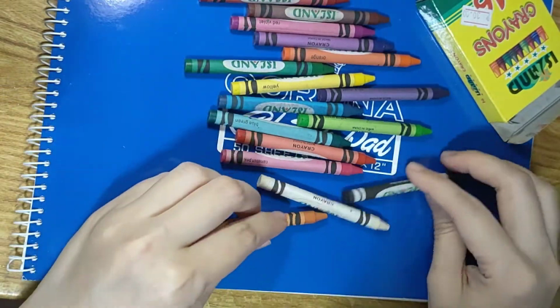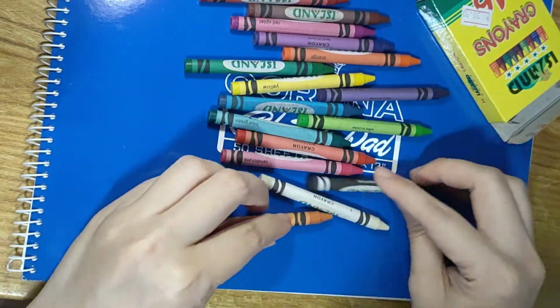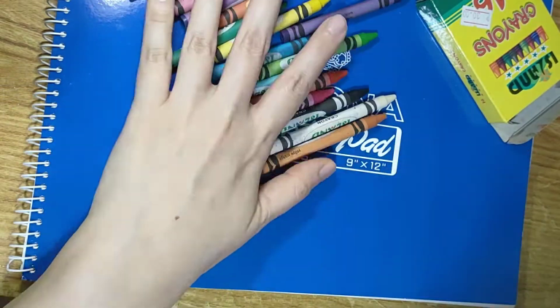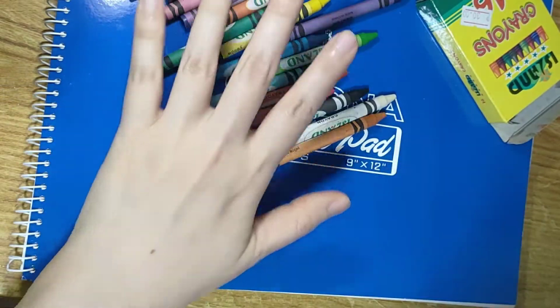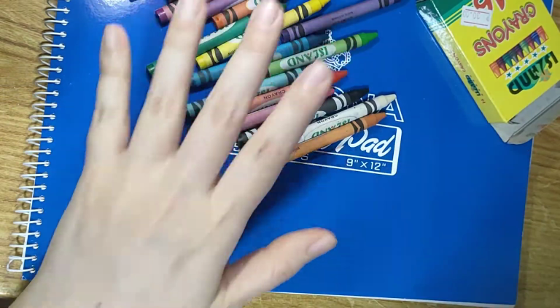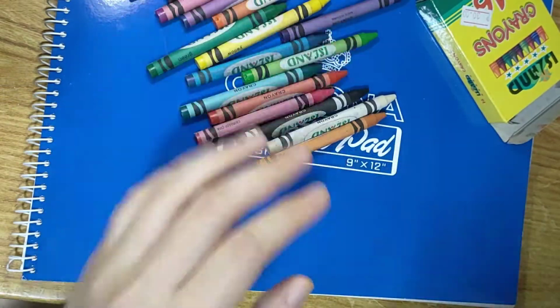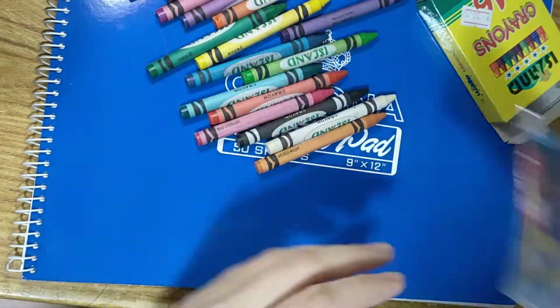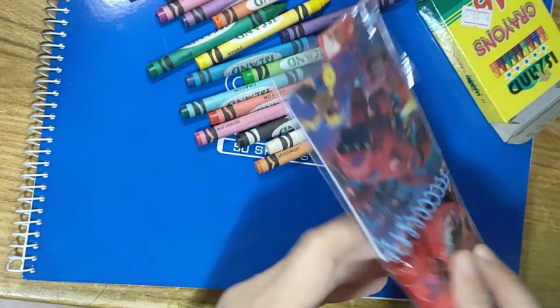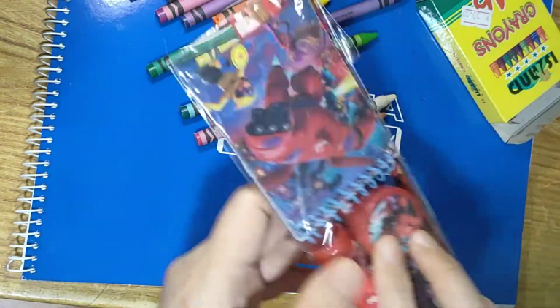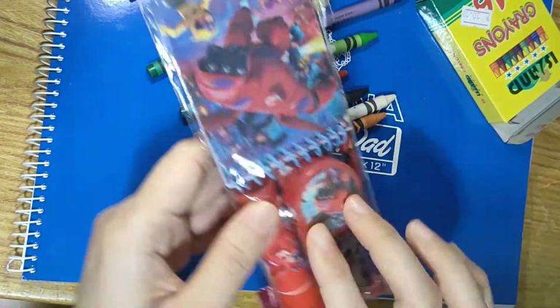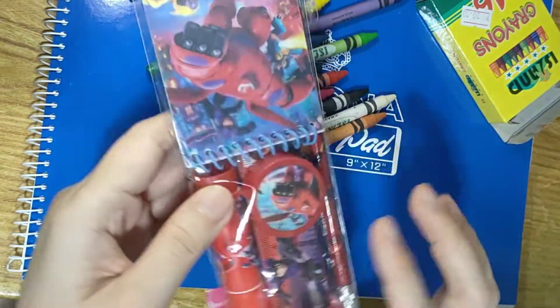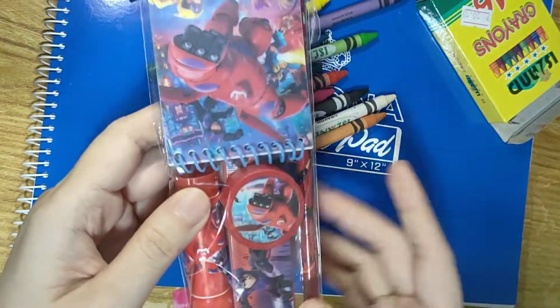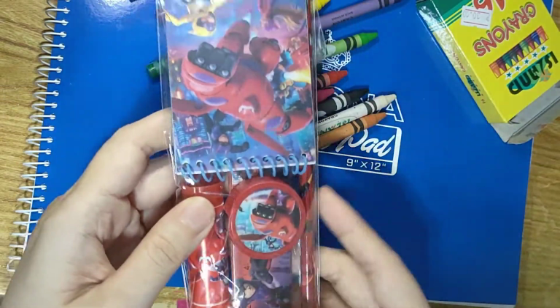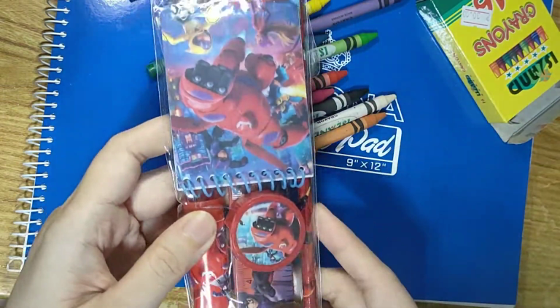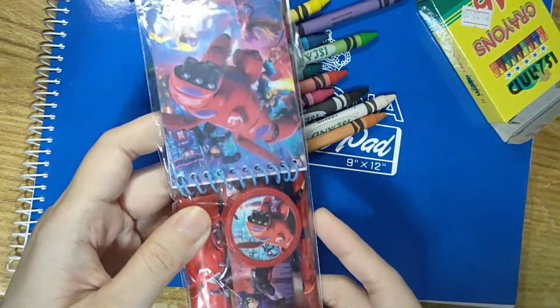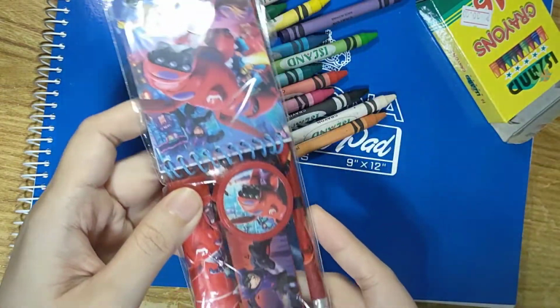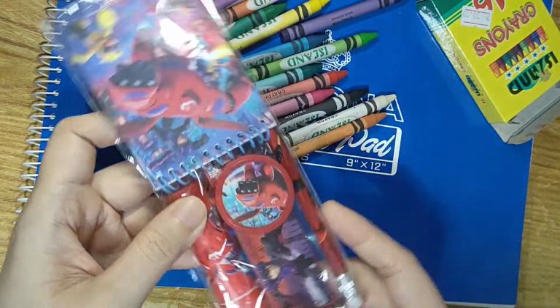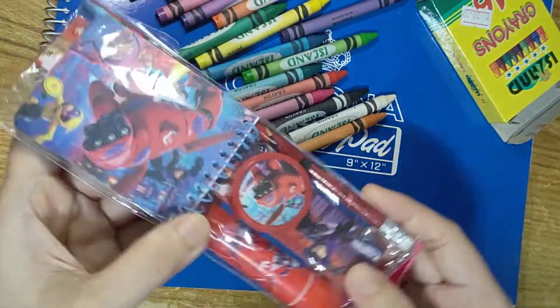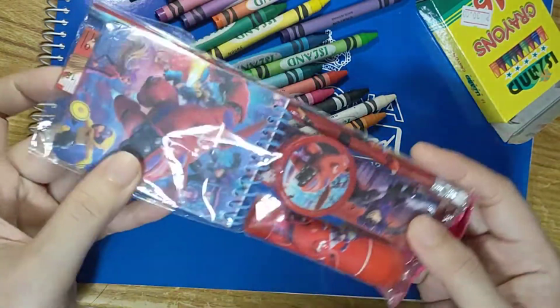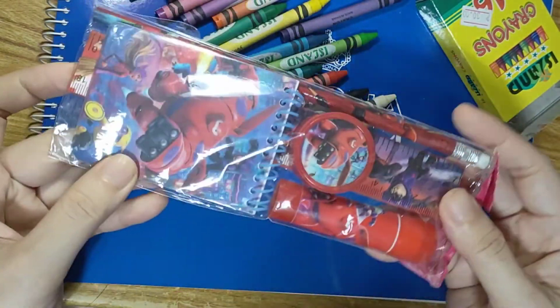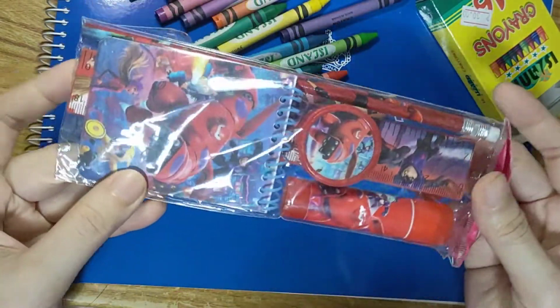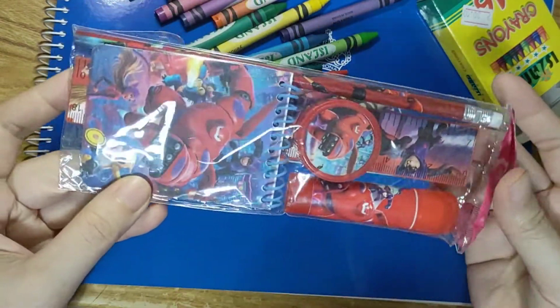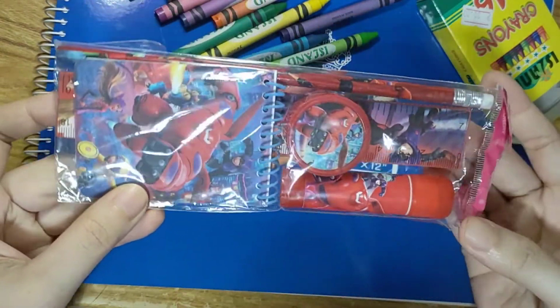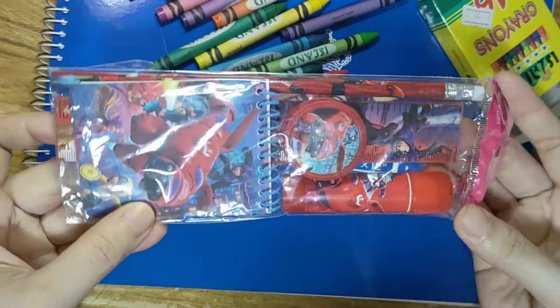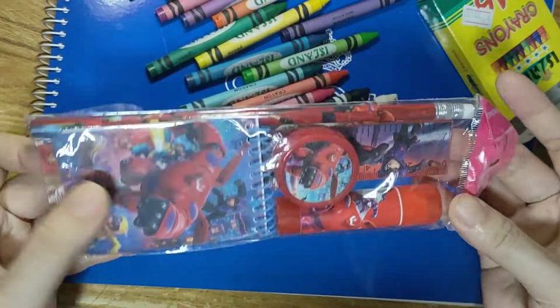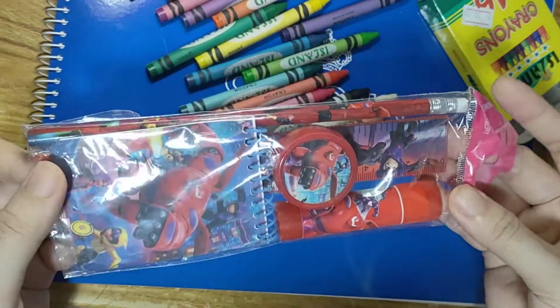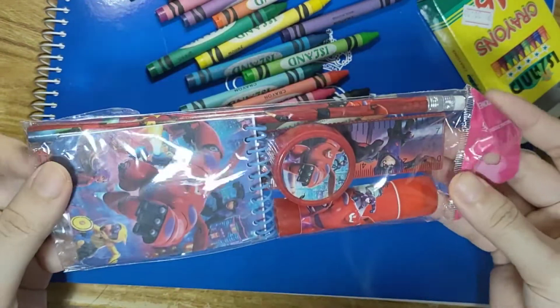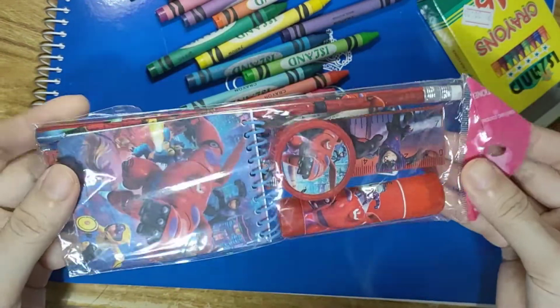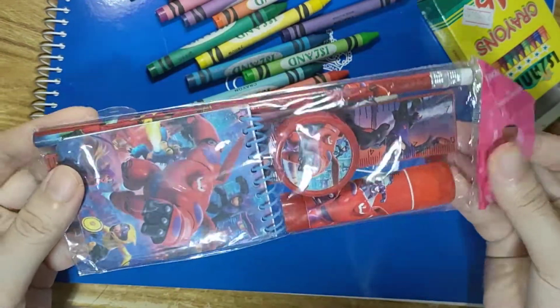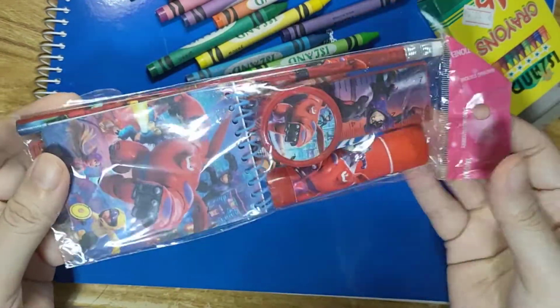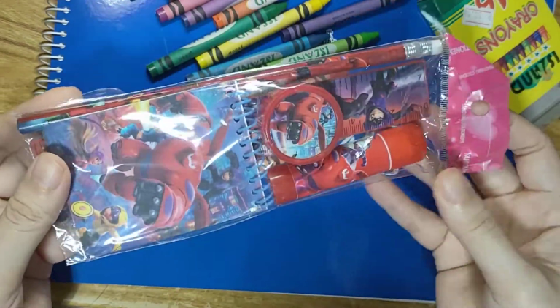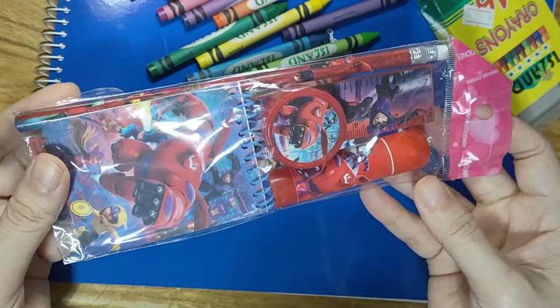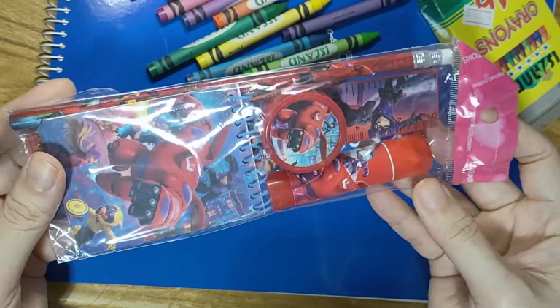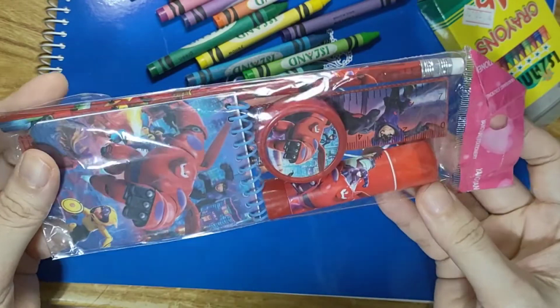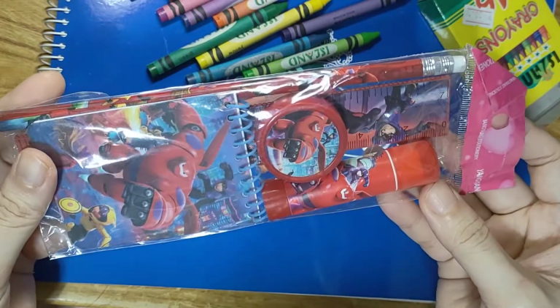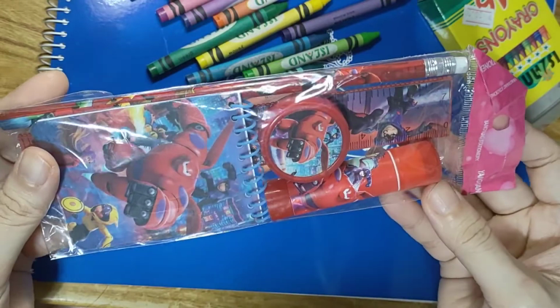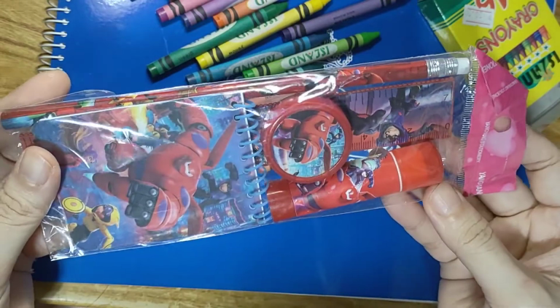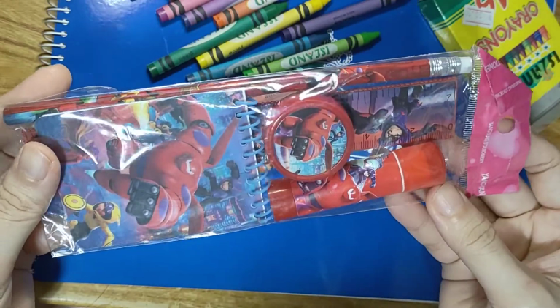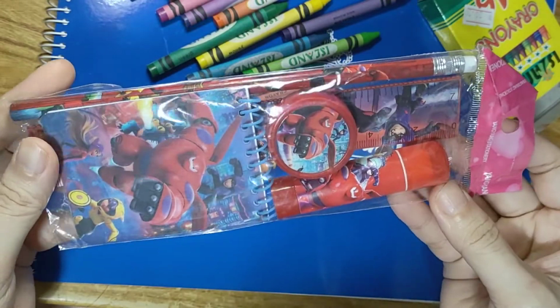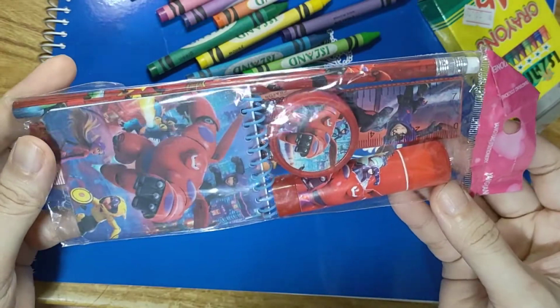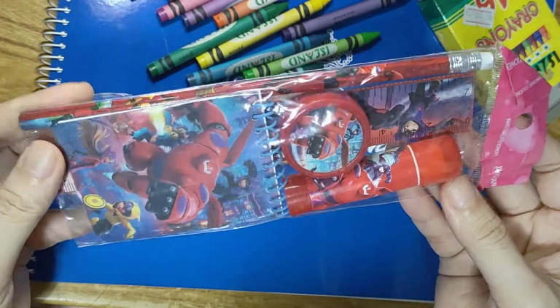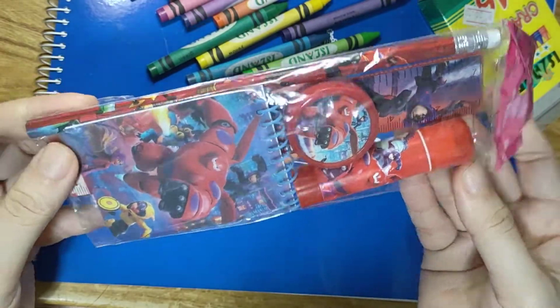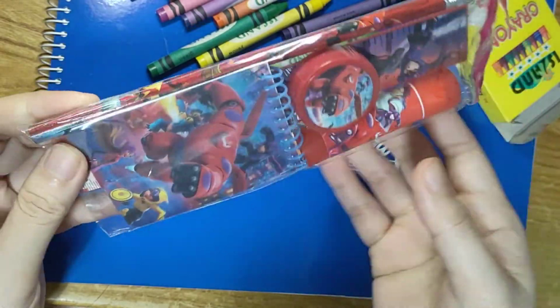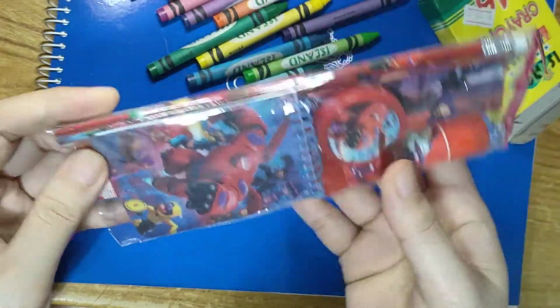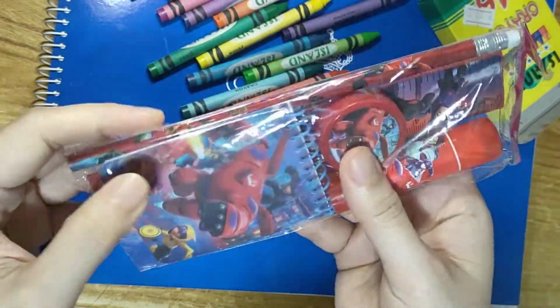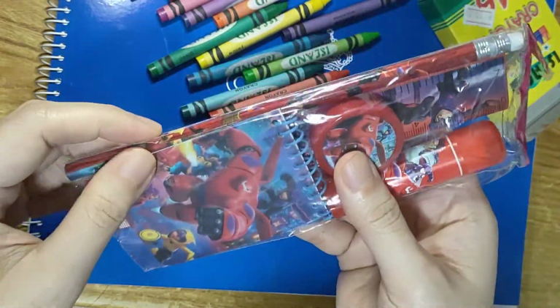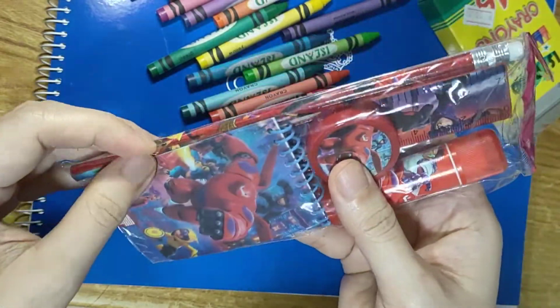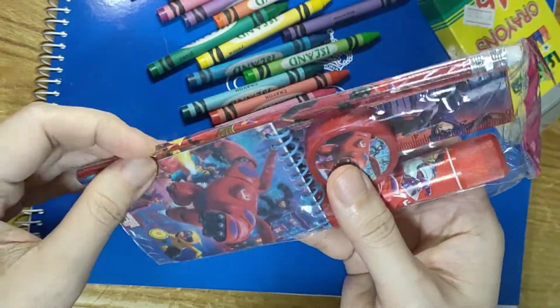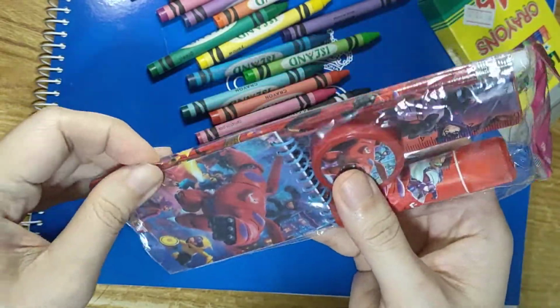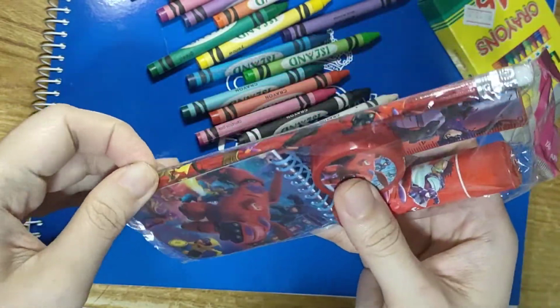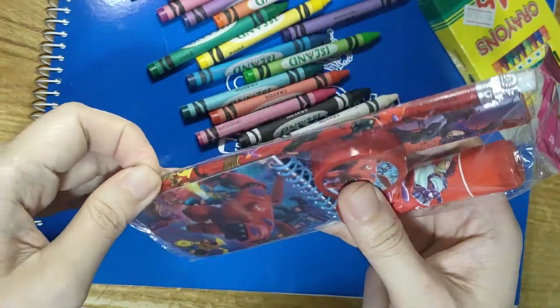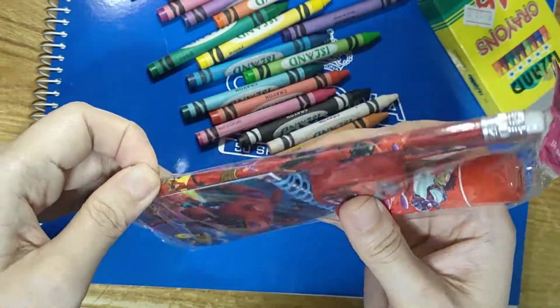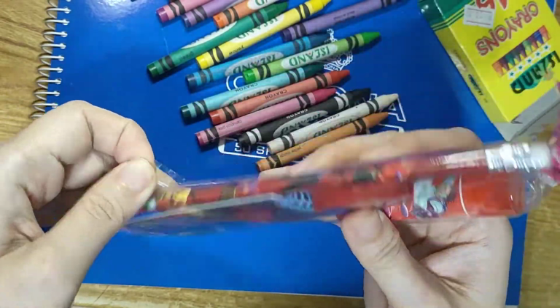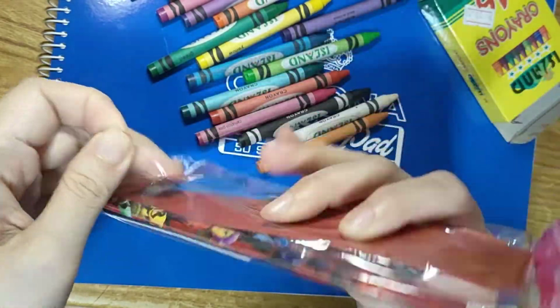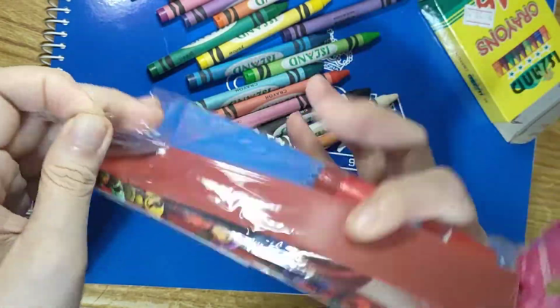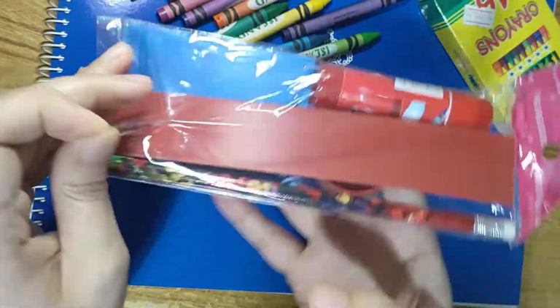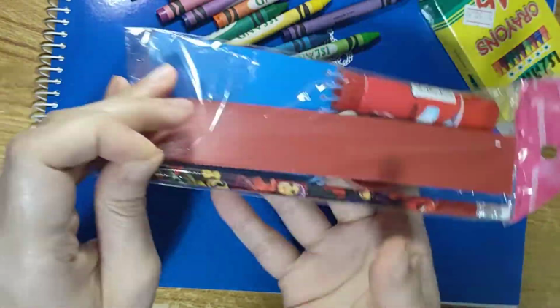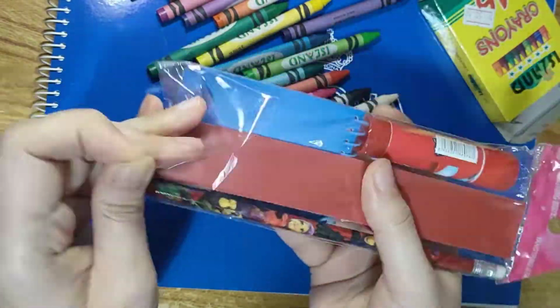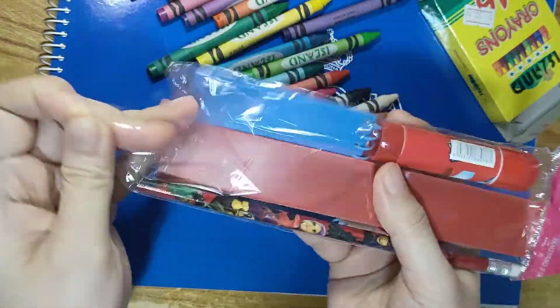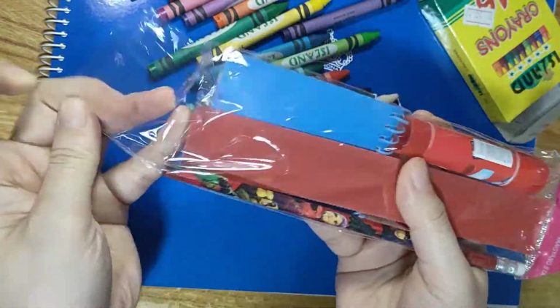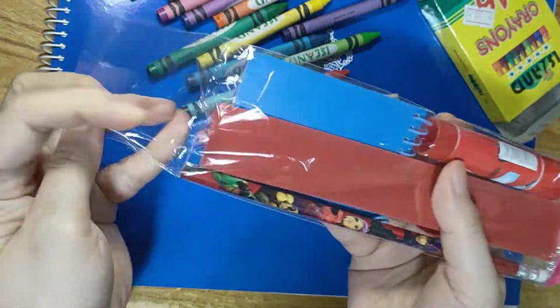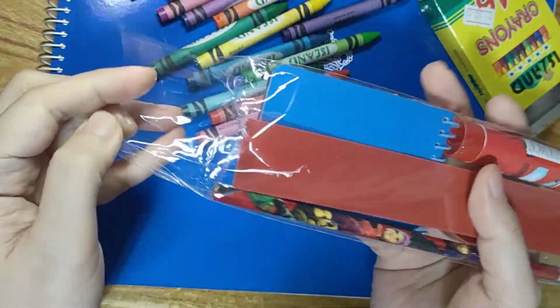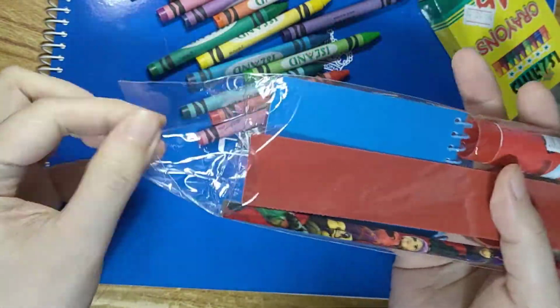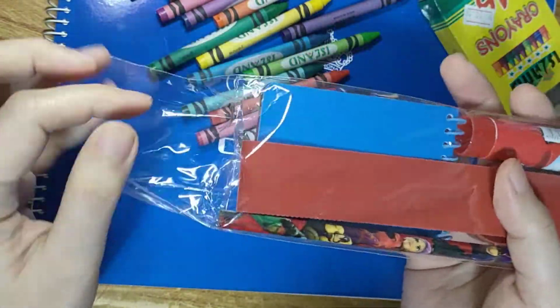Next is this pencil set of Baymax. I really like Big Hero 6. I think it's one of the best Disney movies.